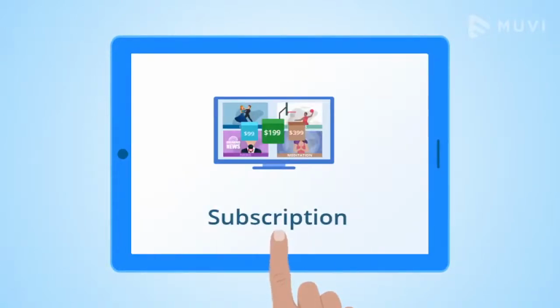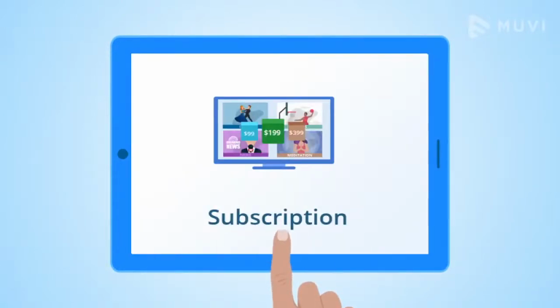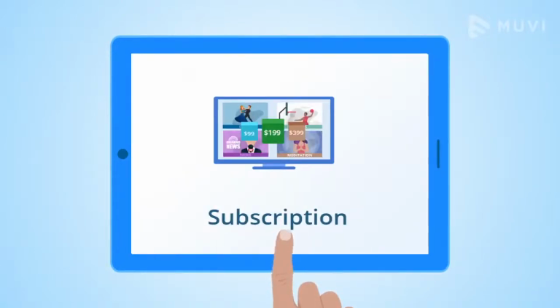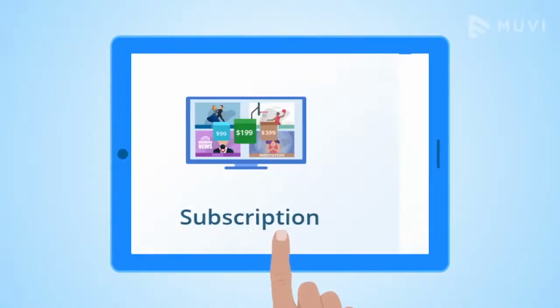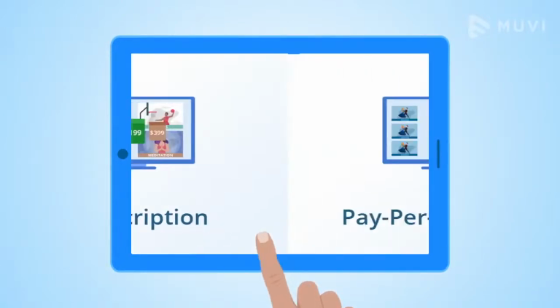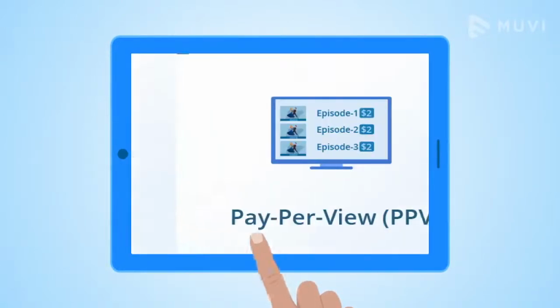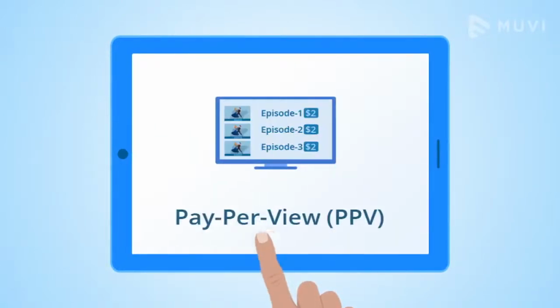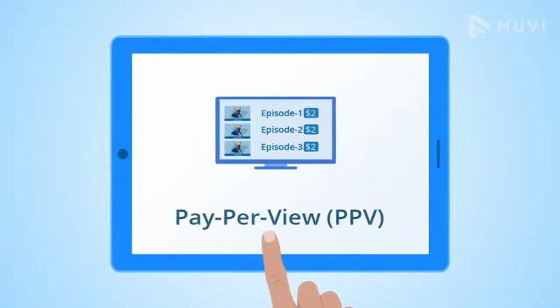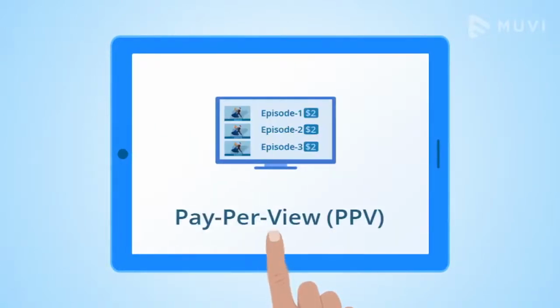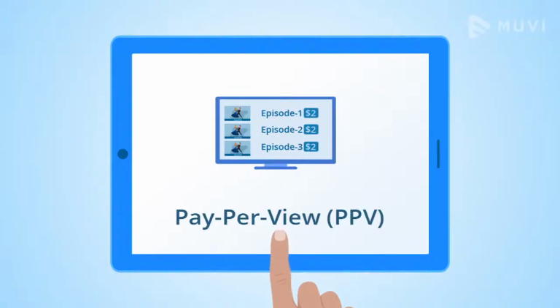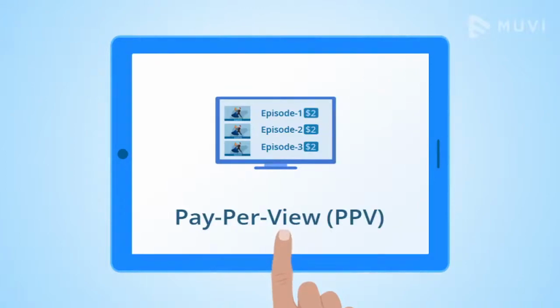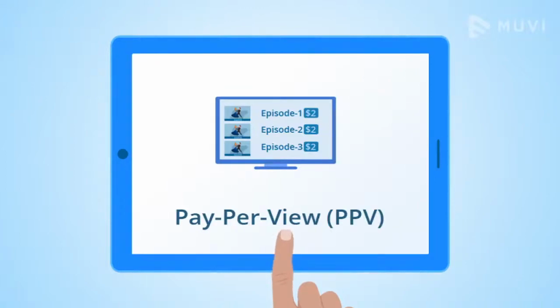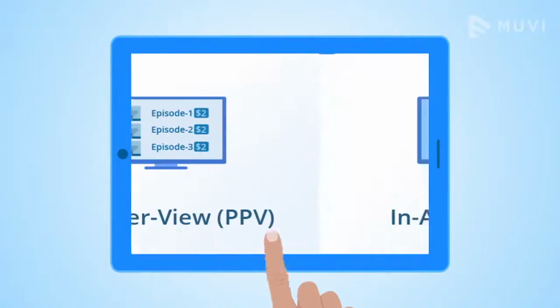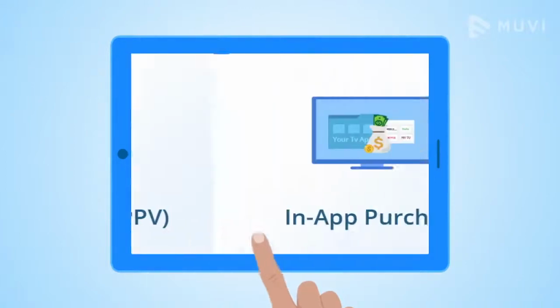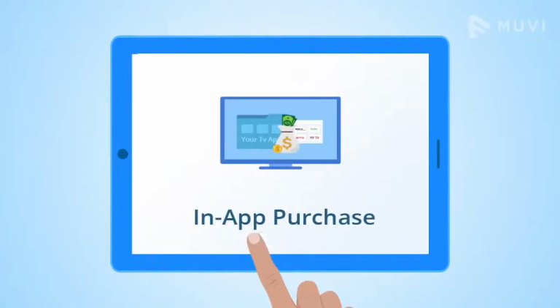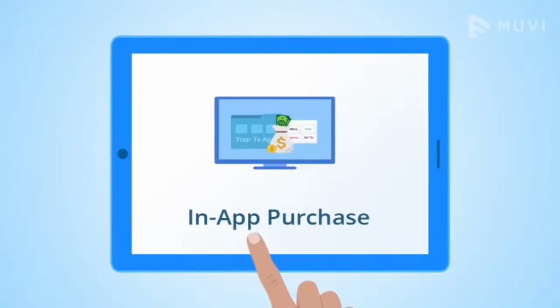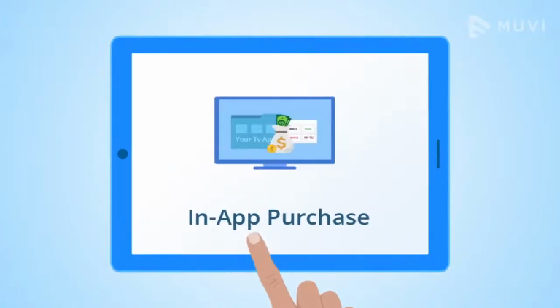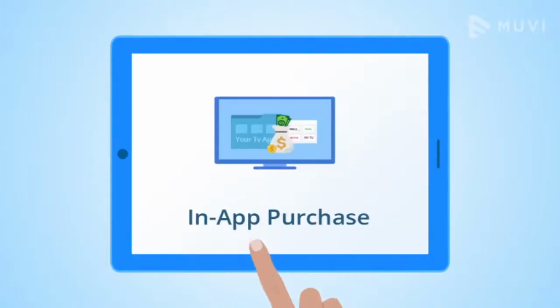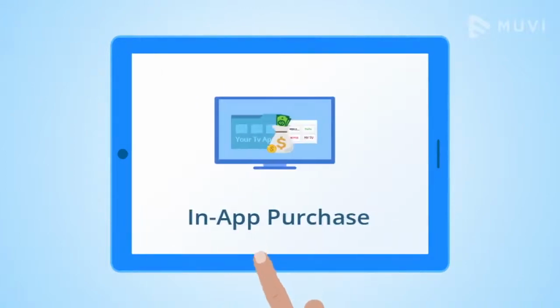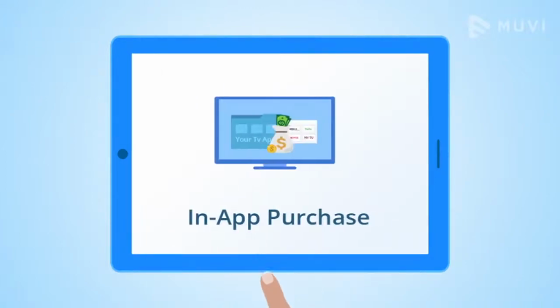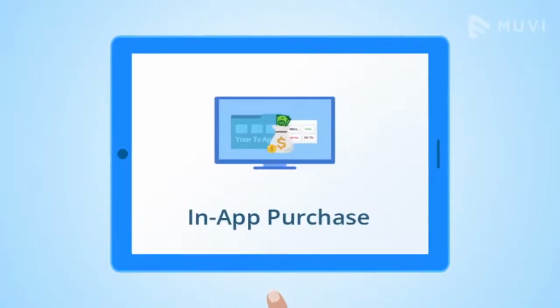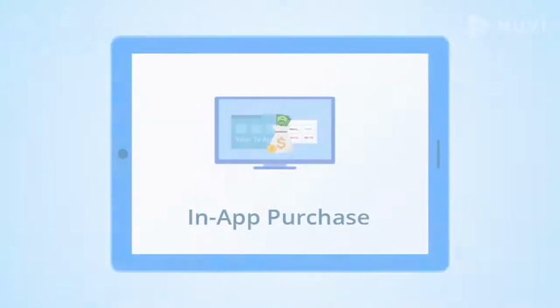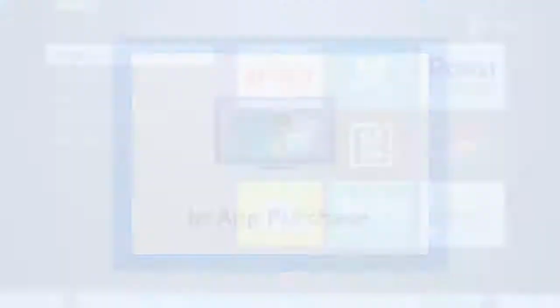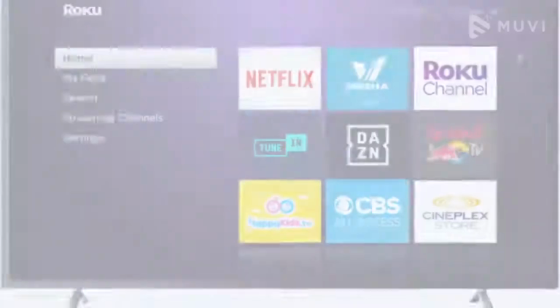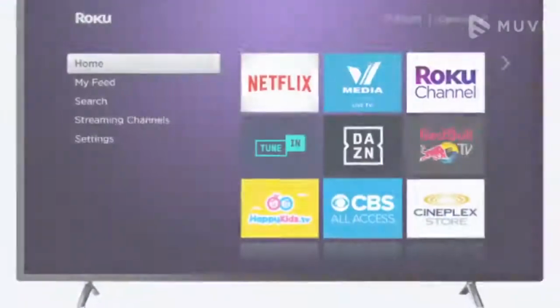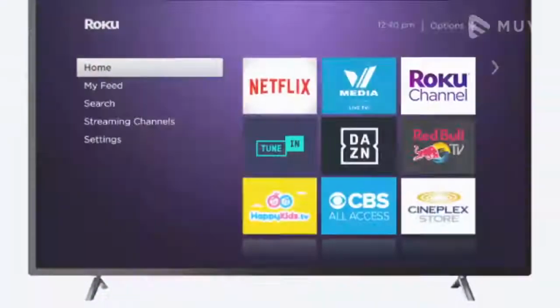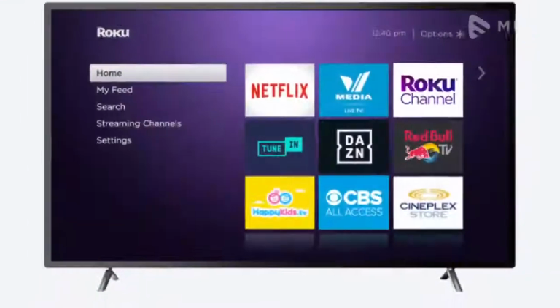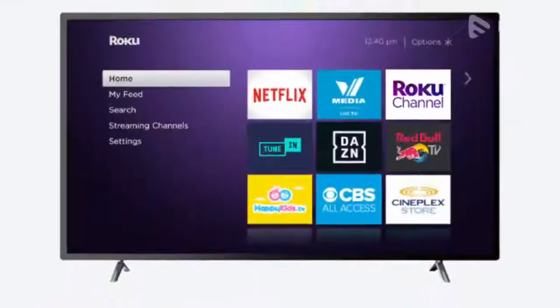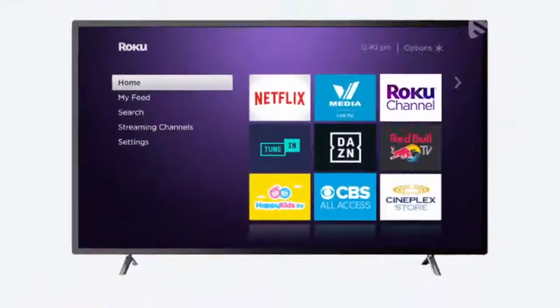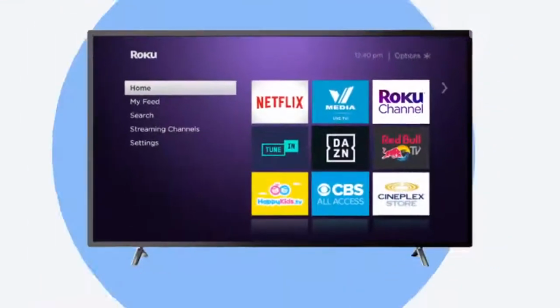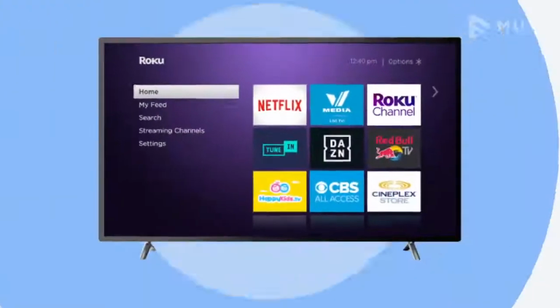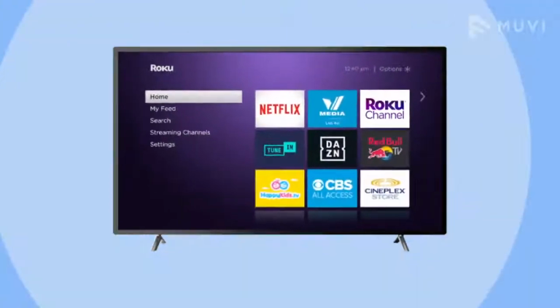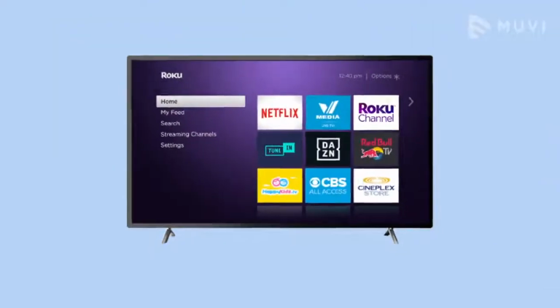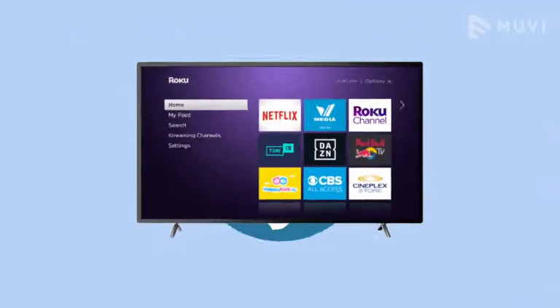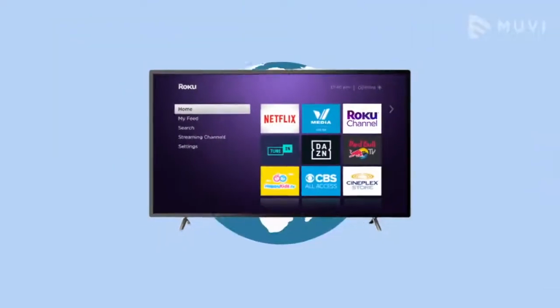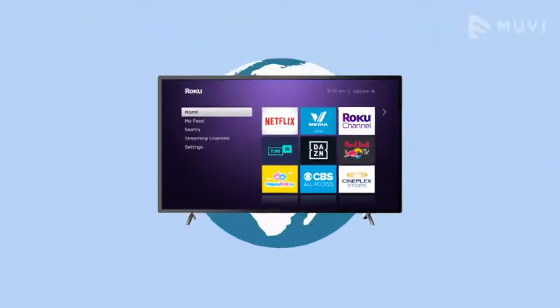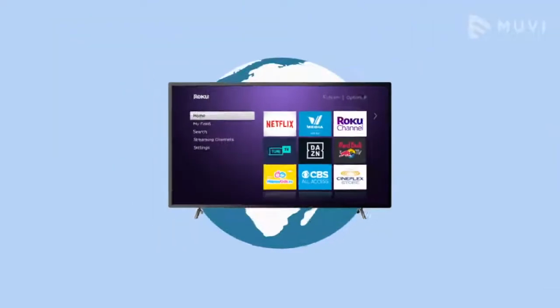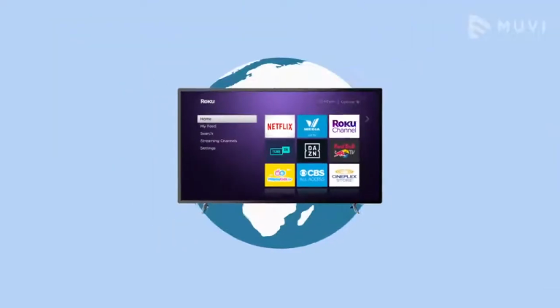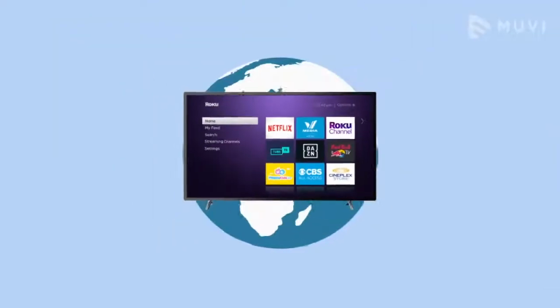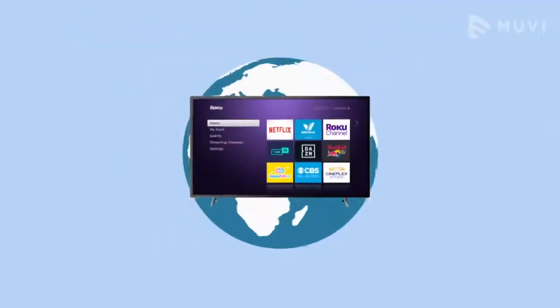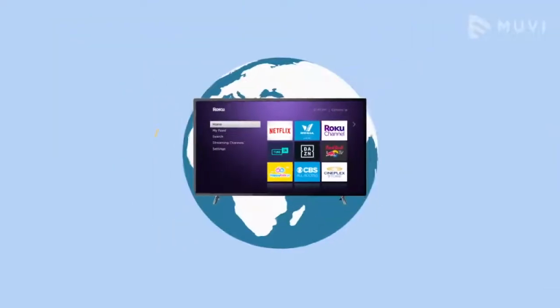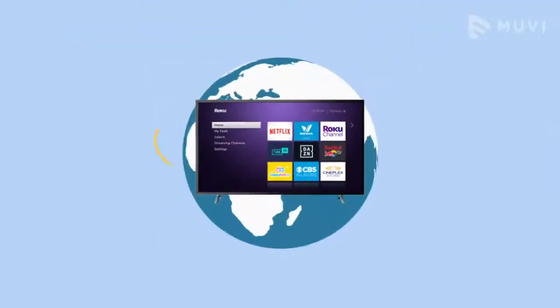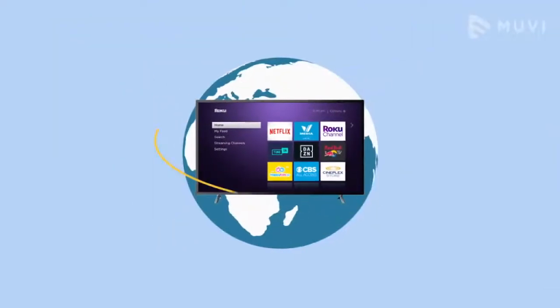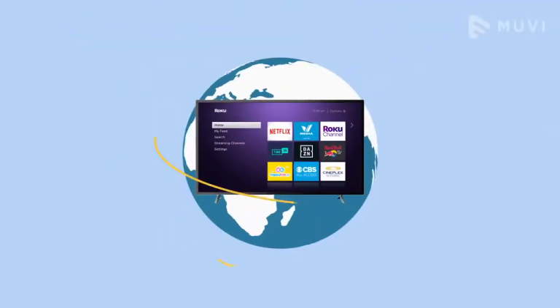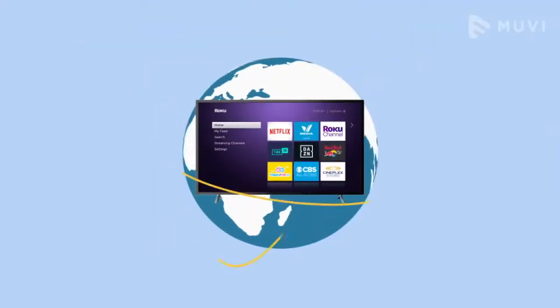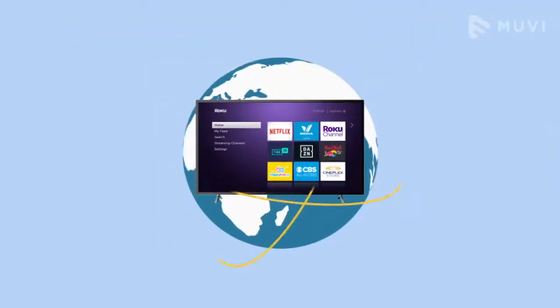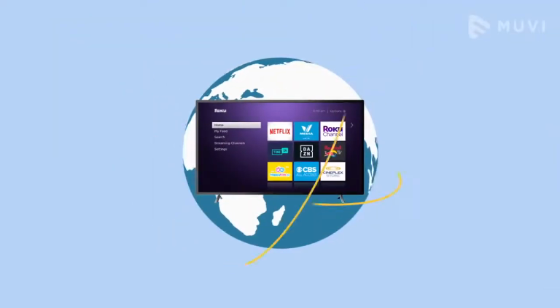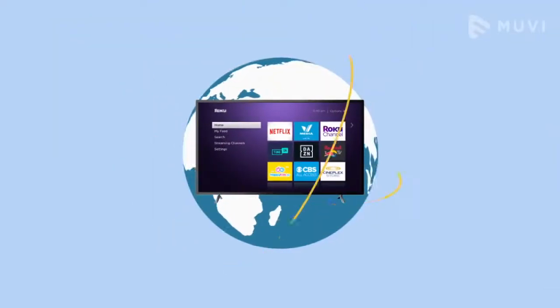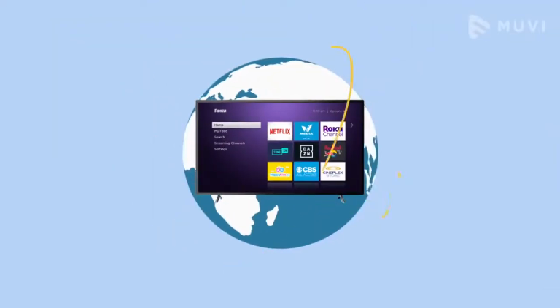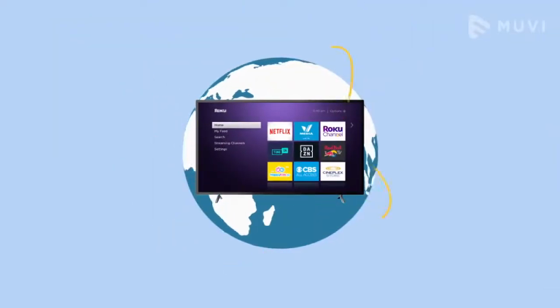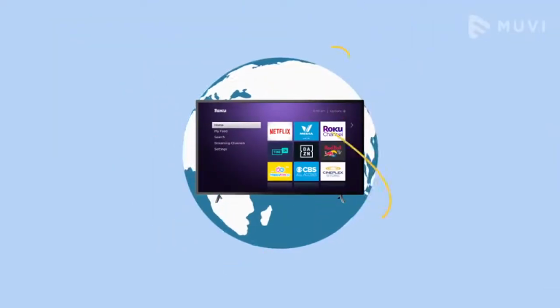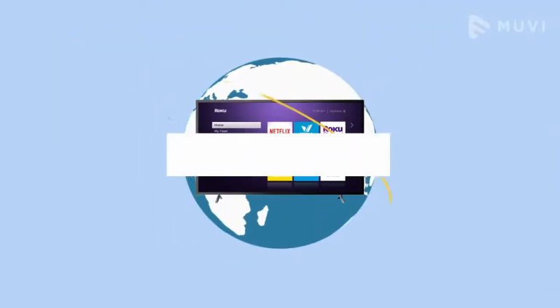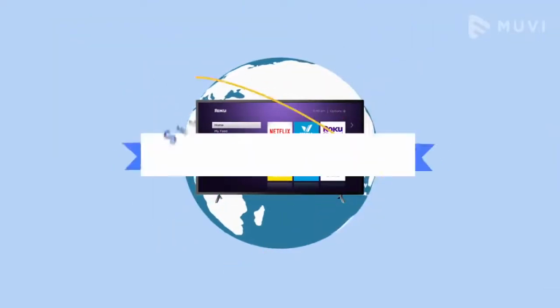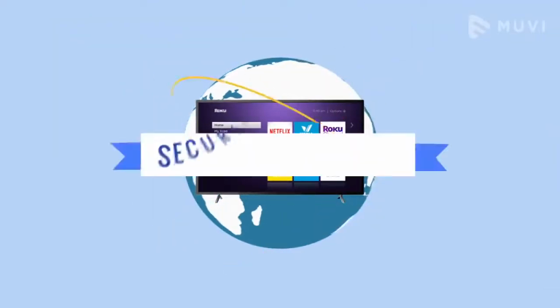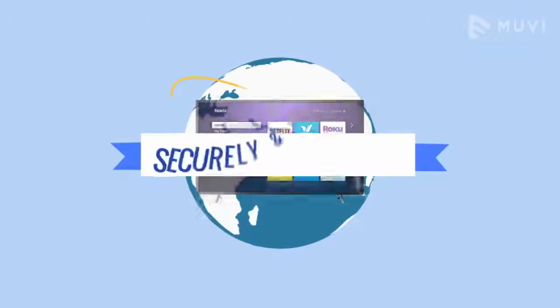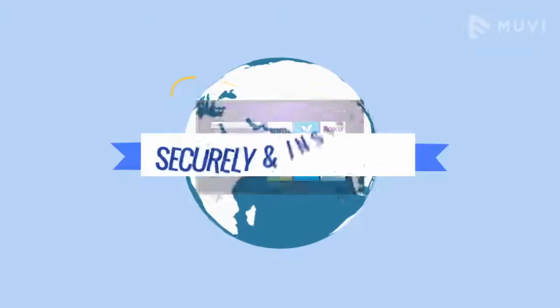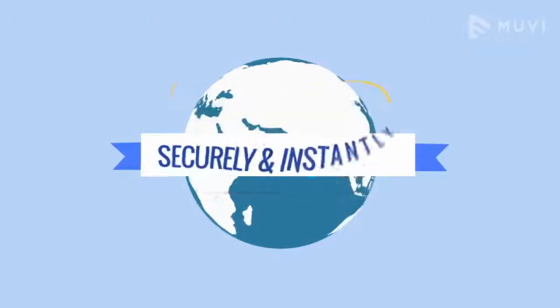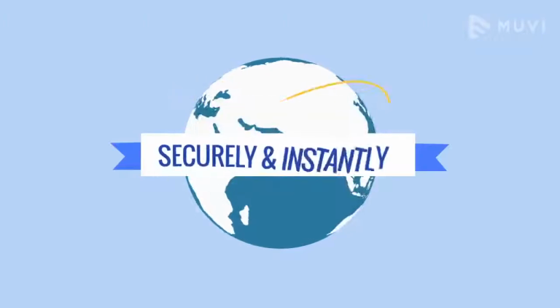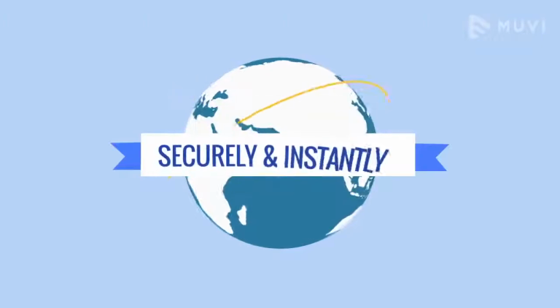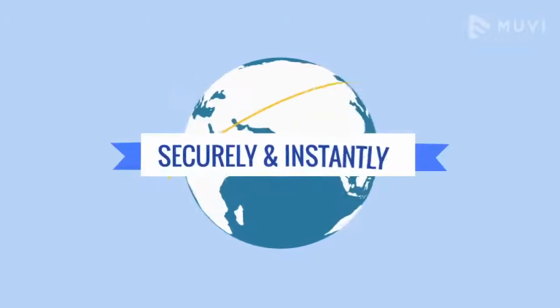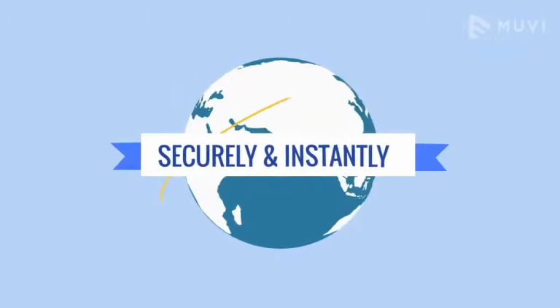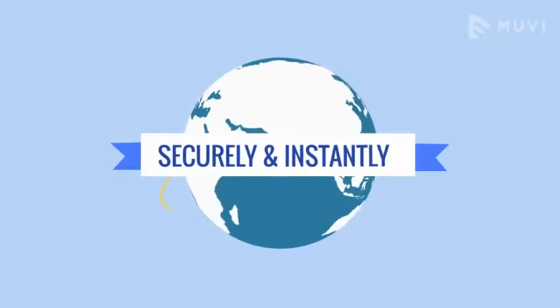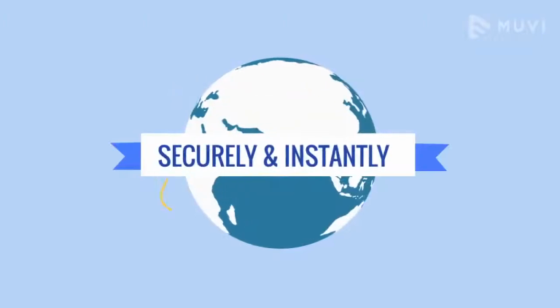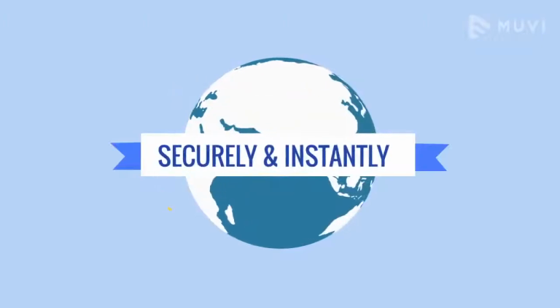Subscription, PPV and in-app purchase, and much more. Stream on Roku TV across the globe, securely and instantly.